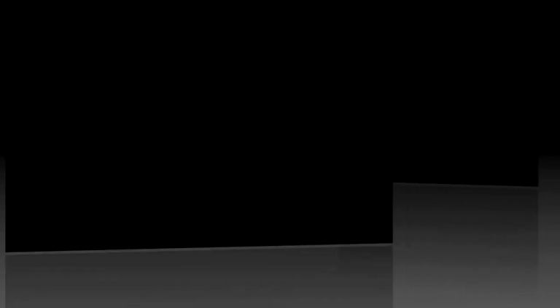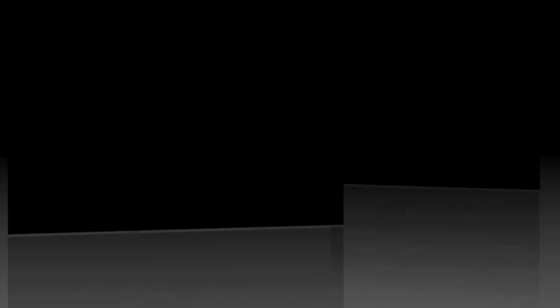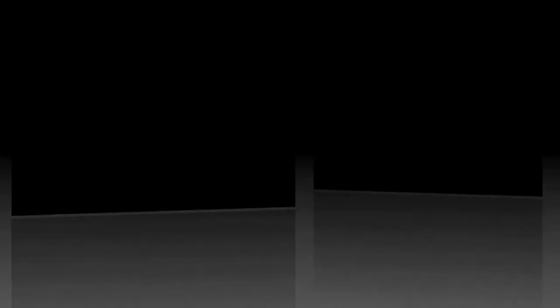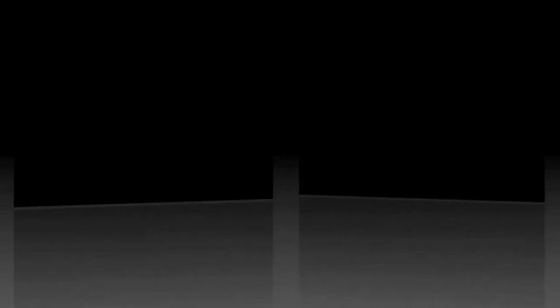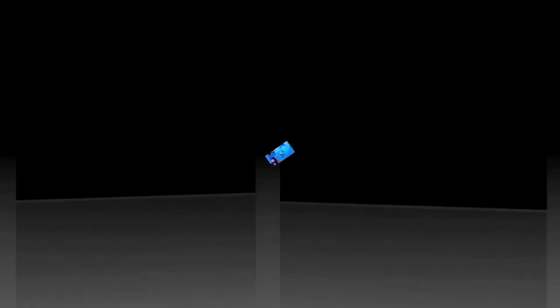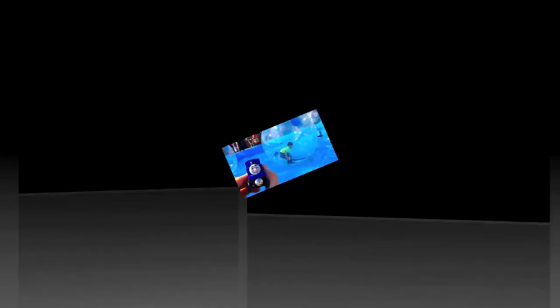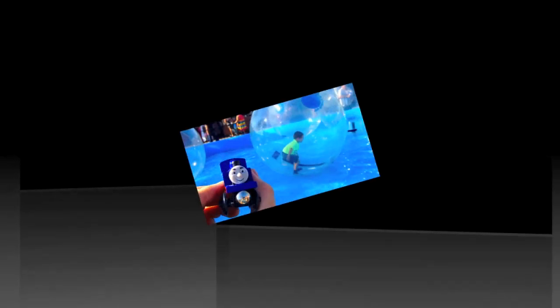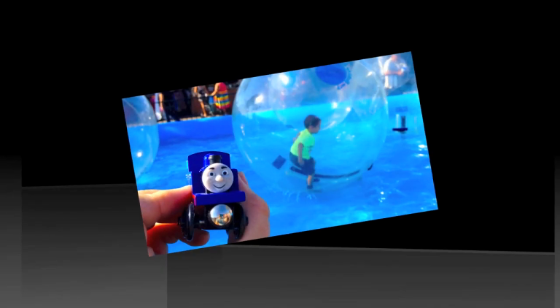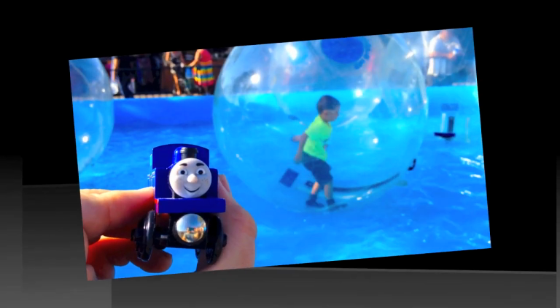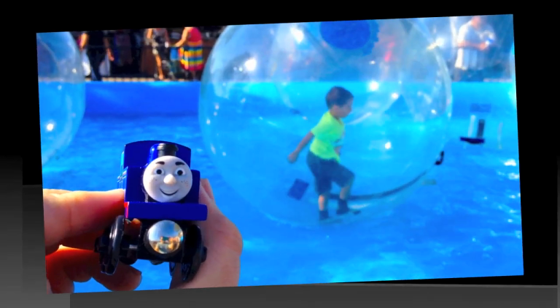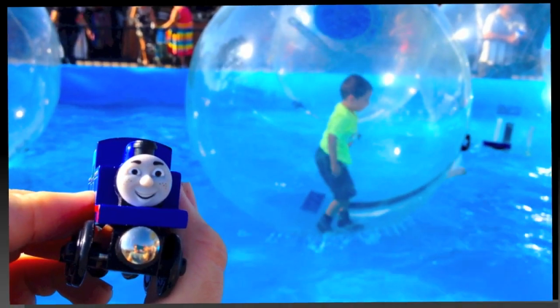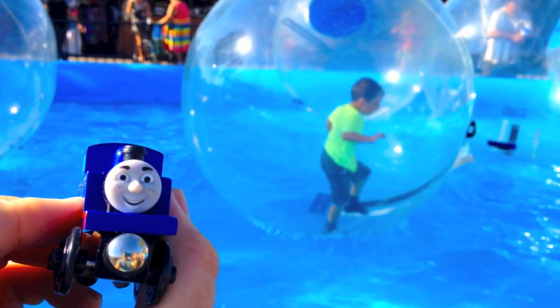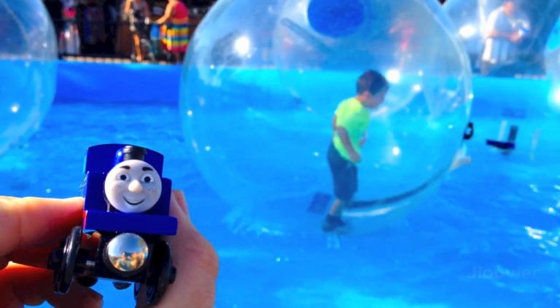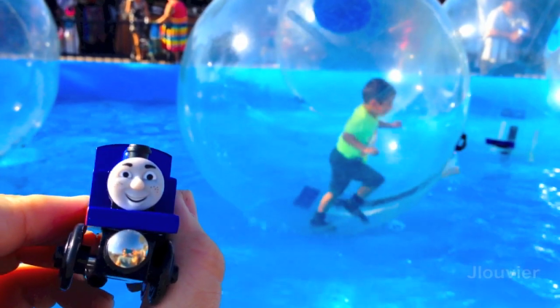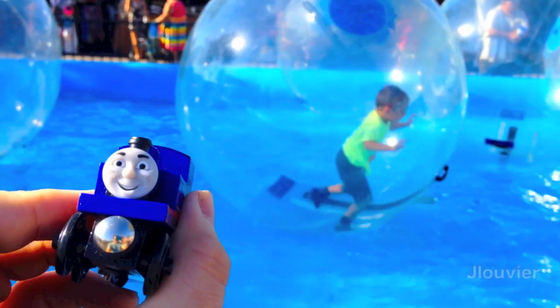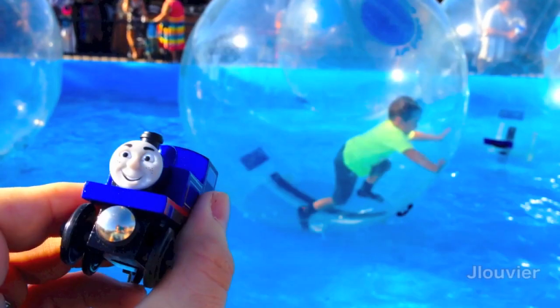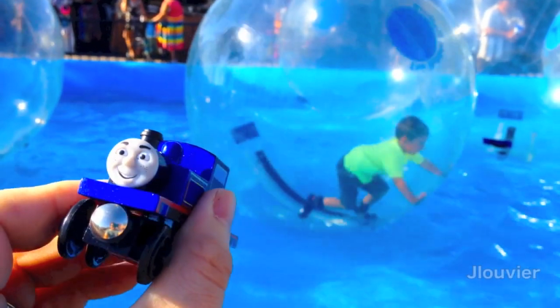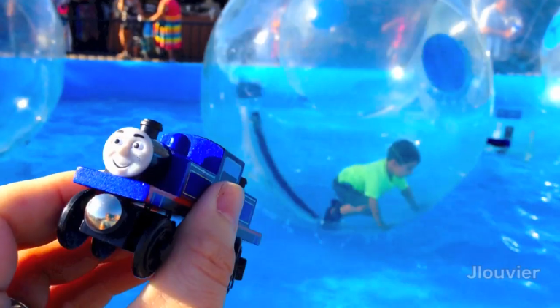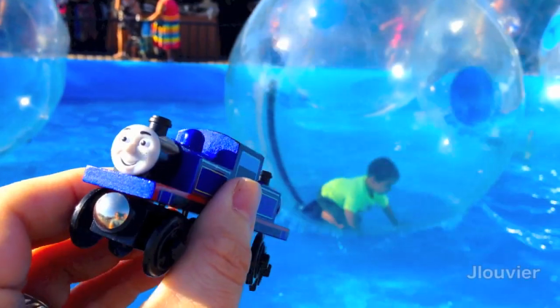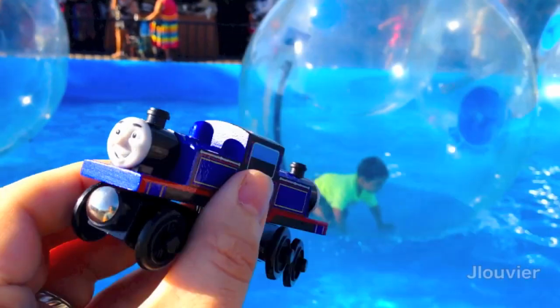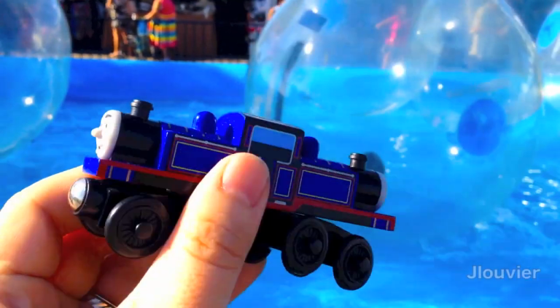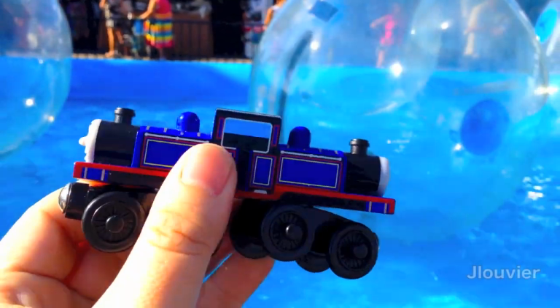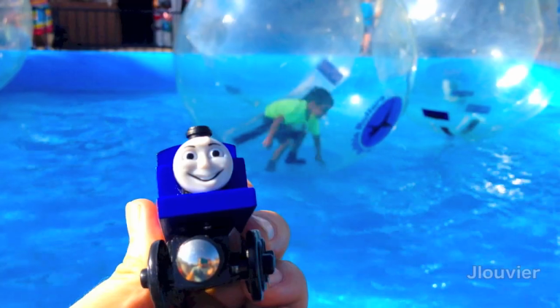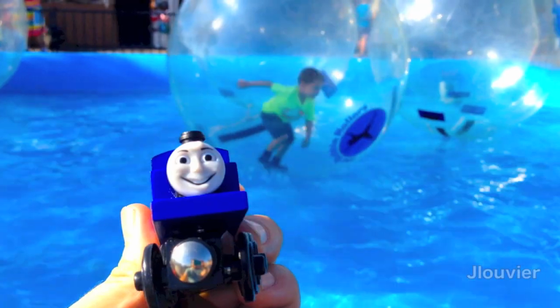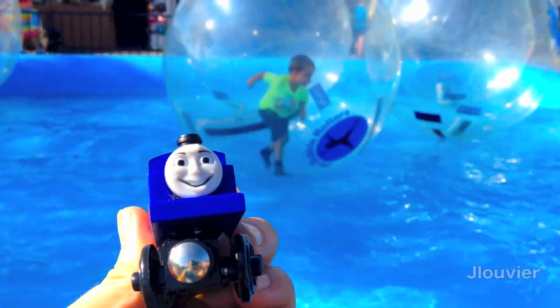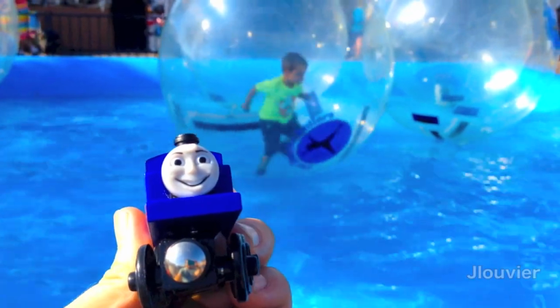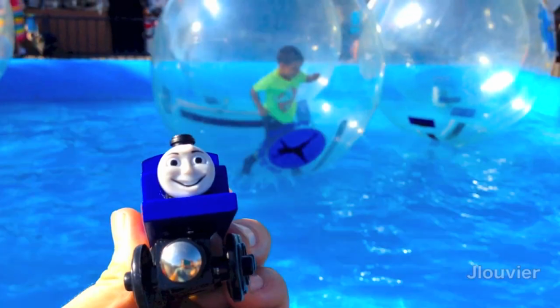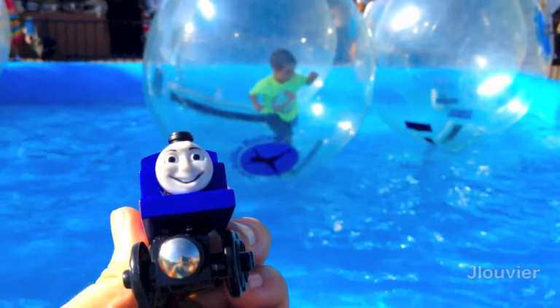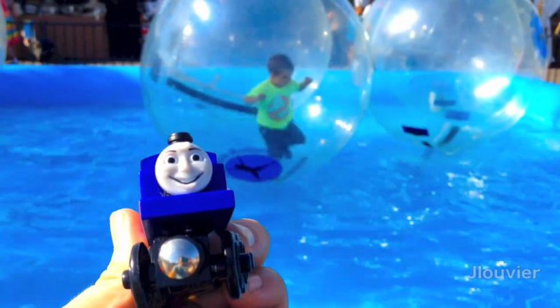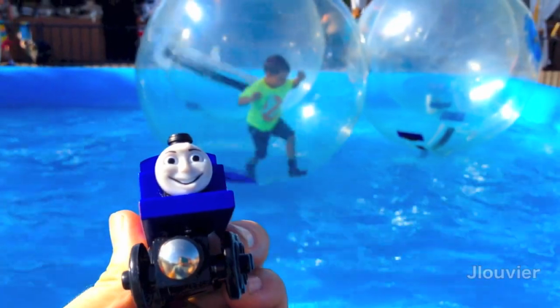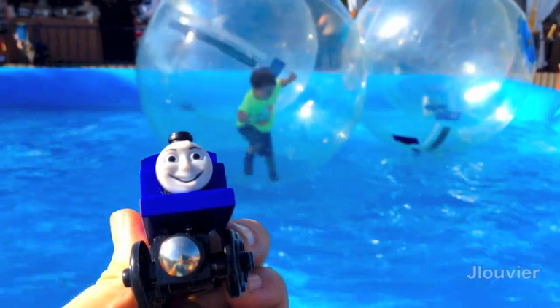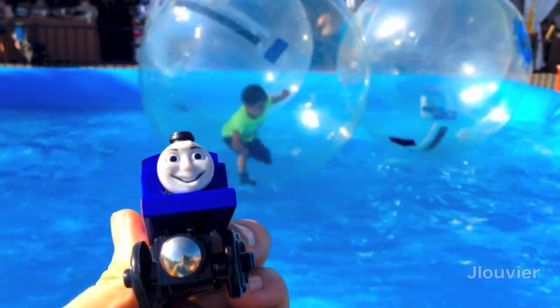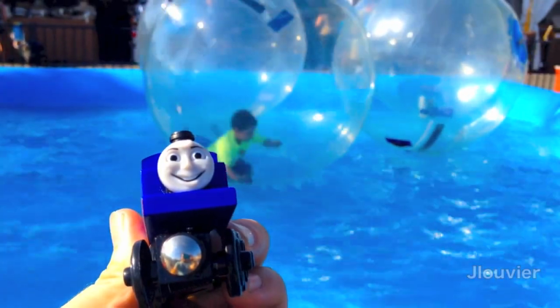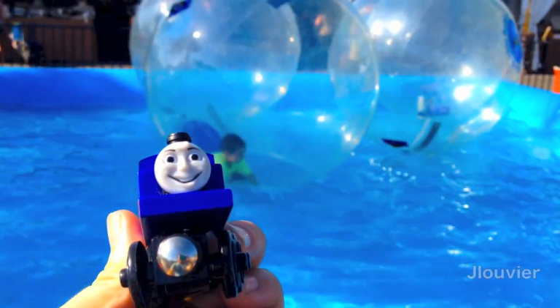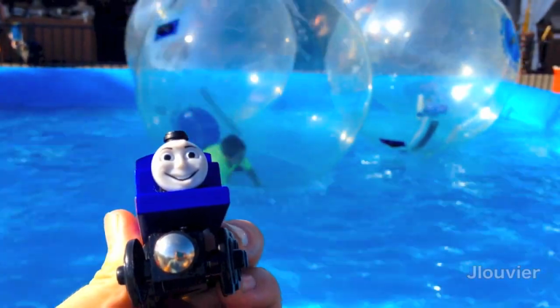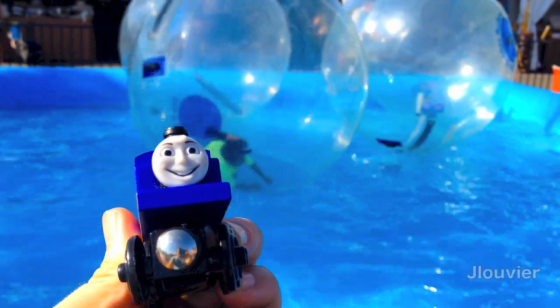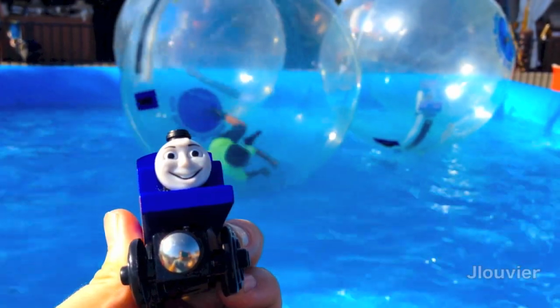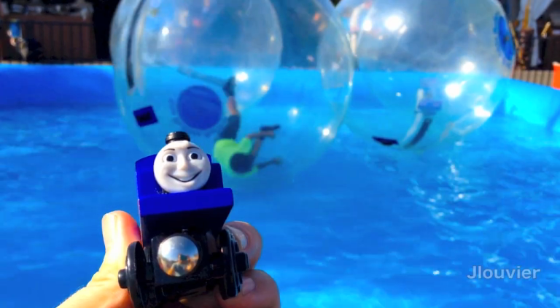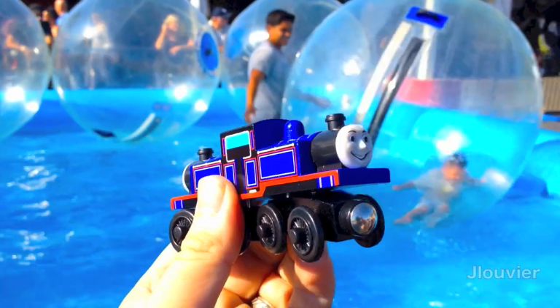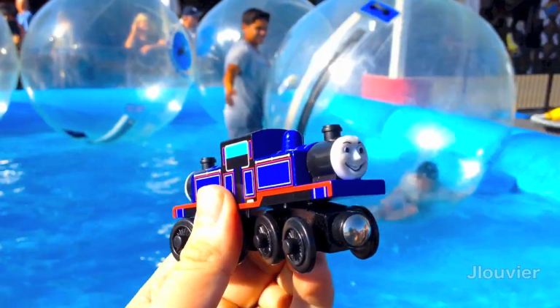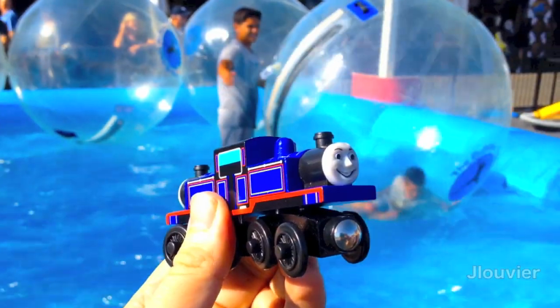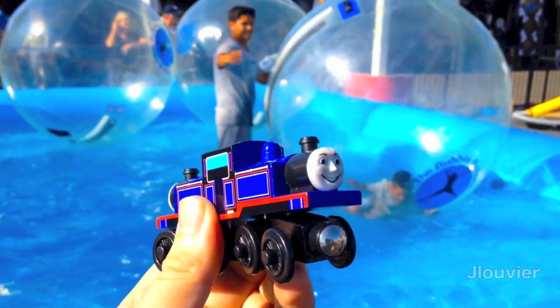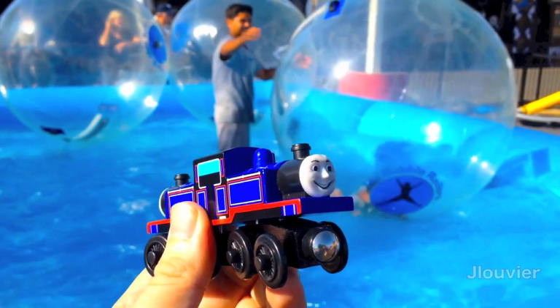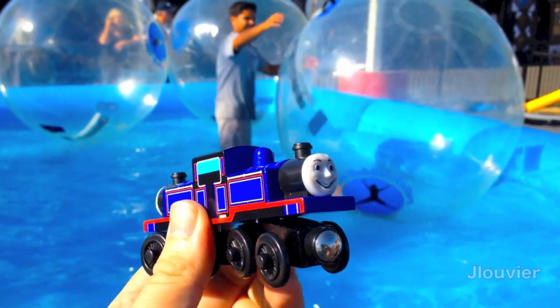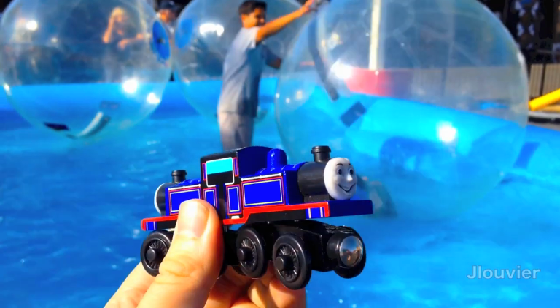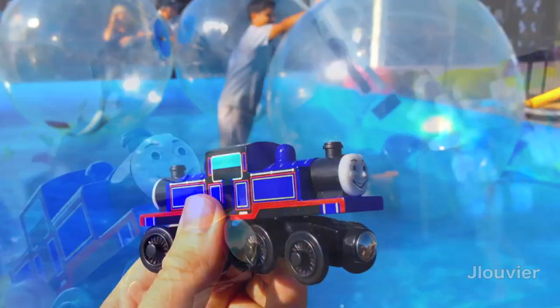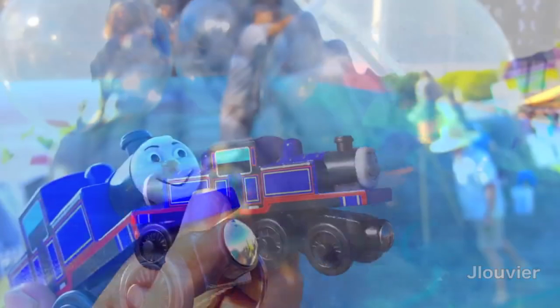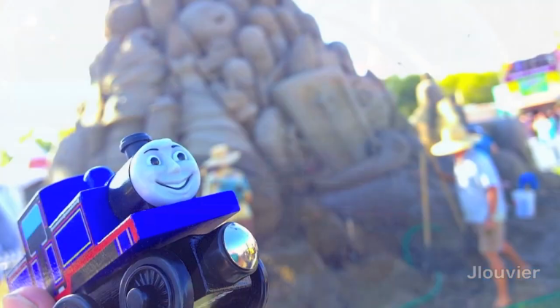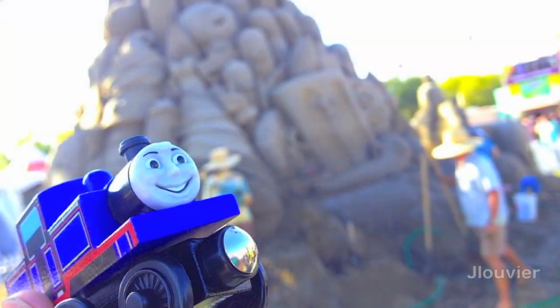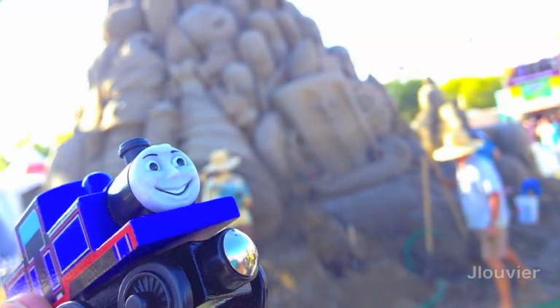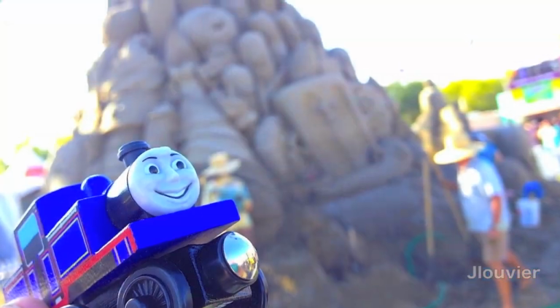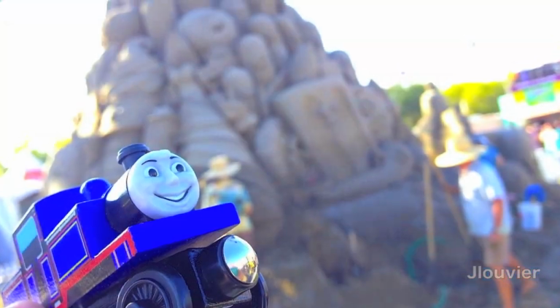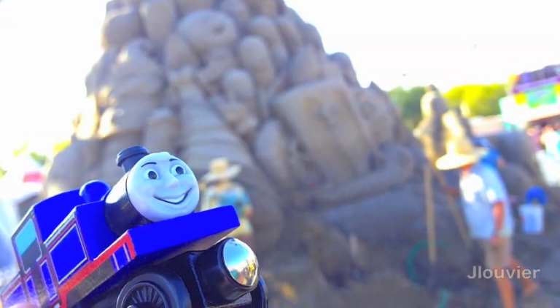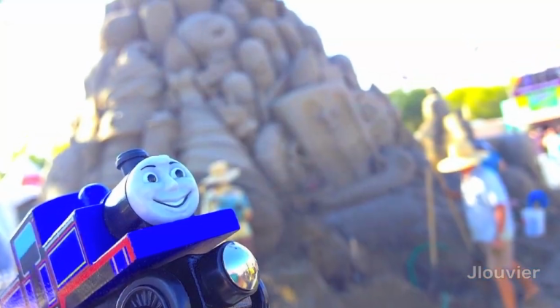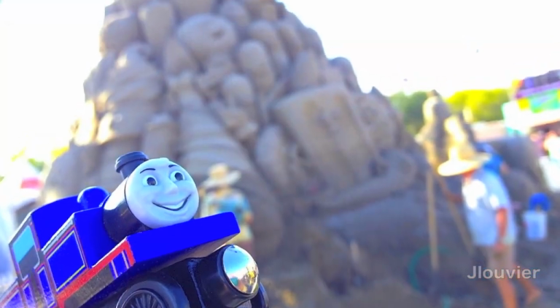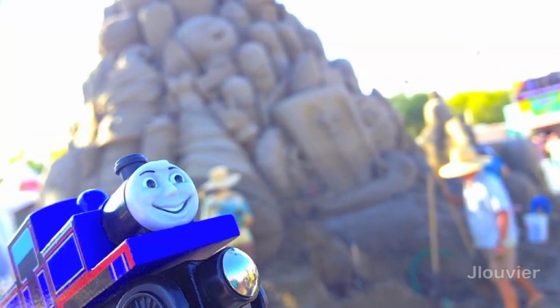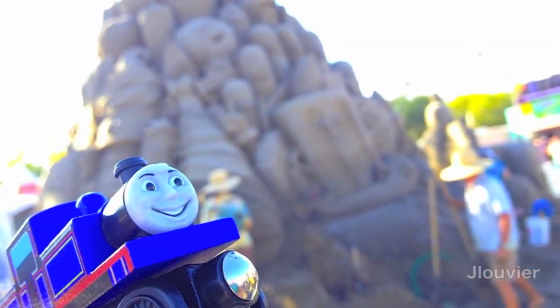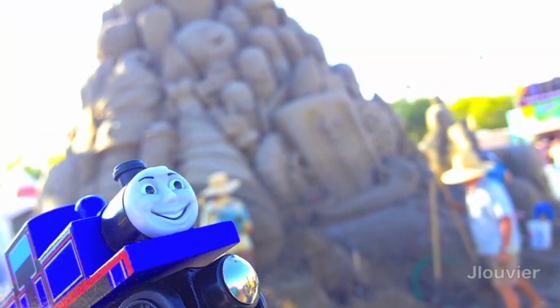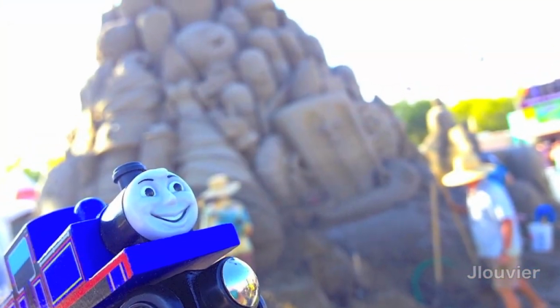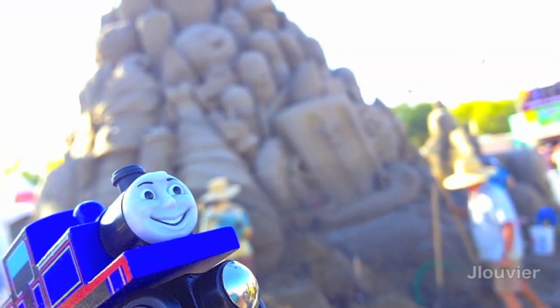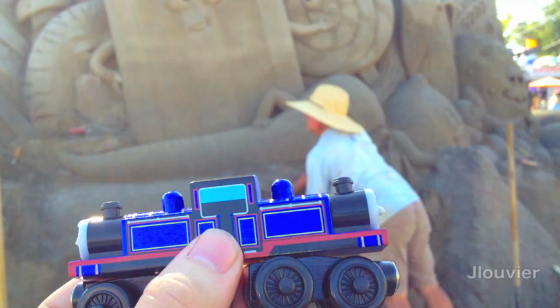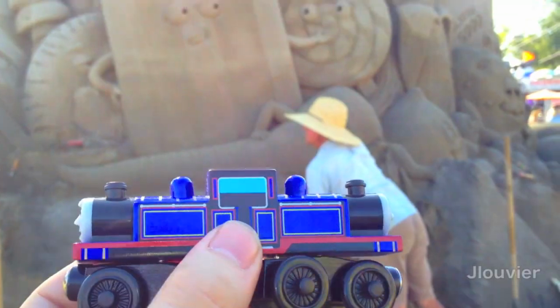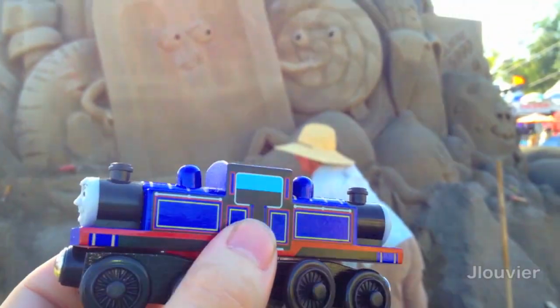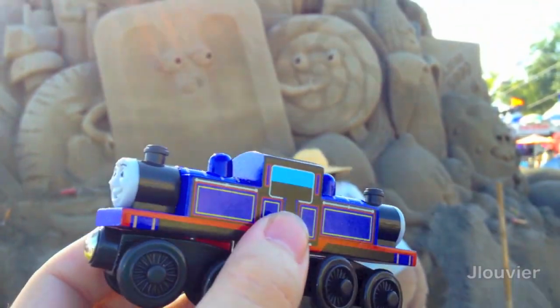Hey everyone, welcome back to another Character Friday. Today we're featuring the infamous blue two-faced engine named Mighty Mac.